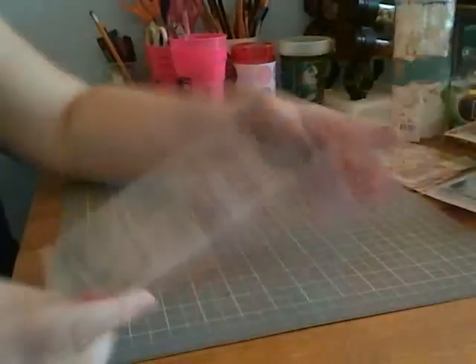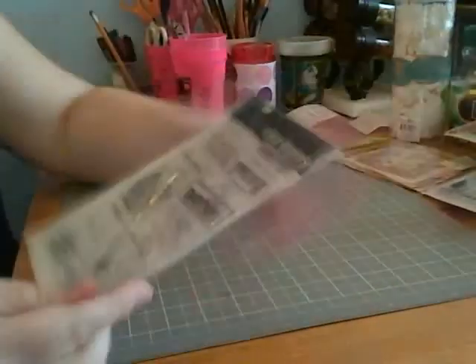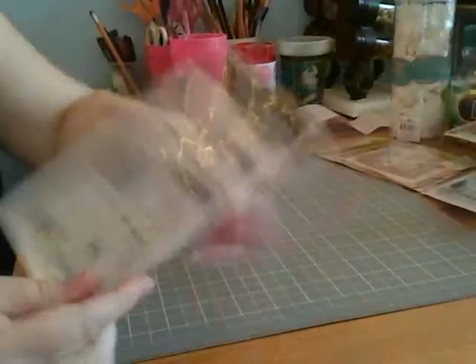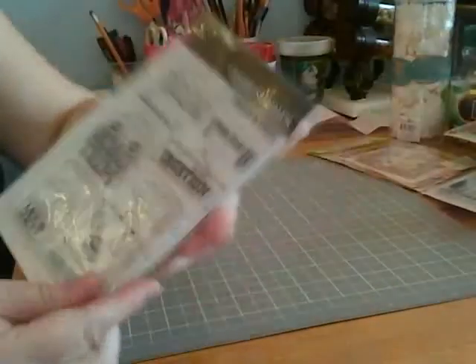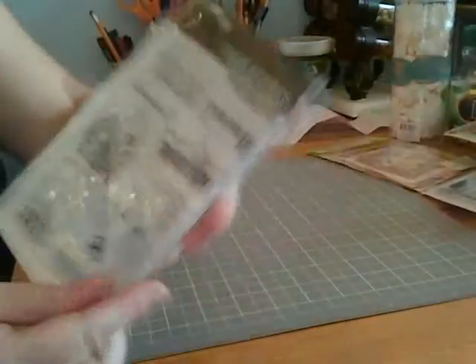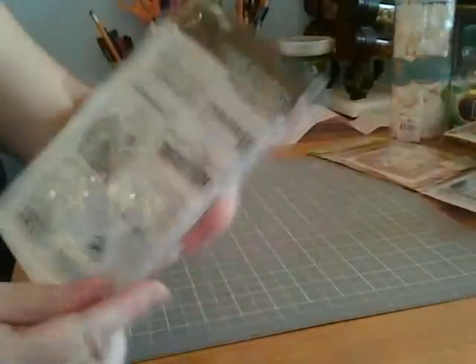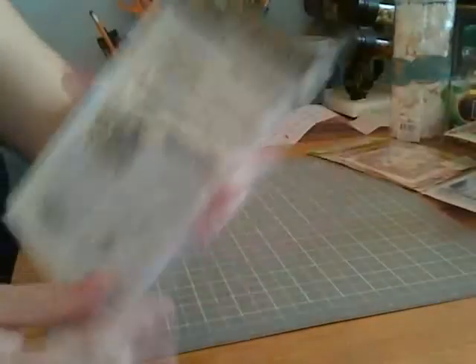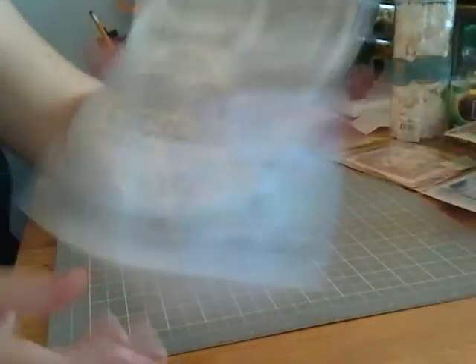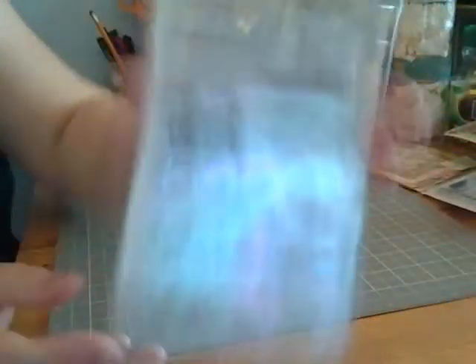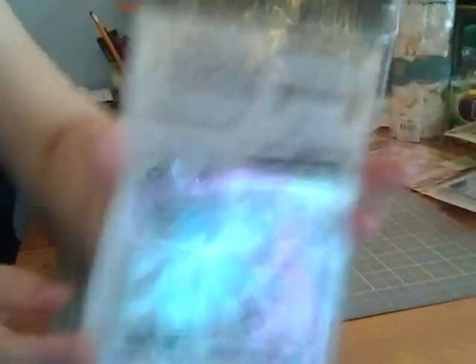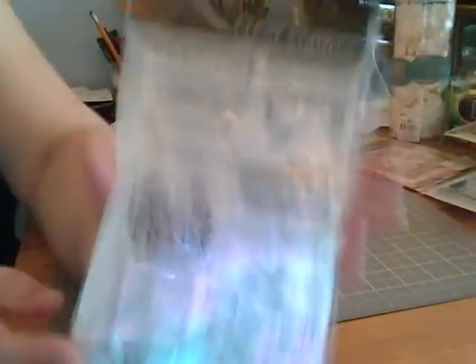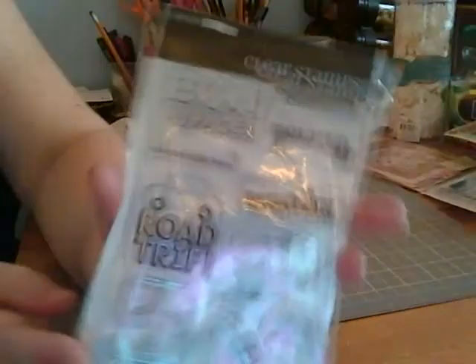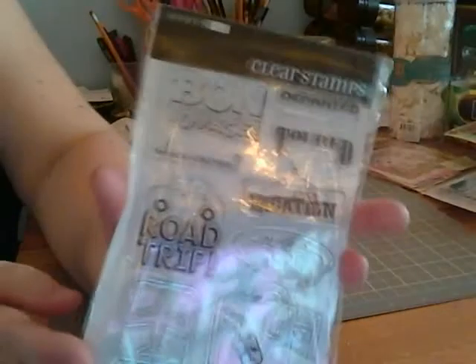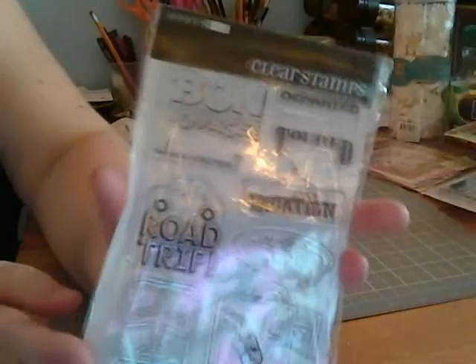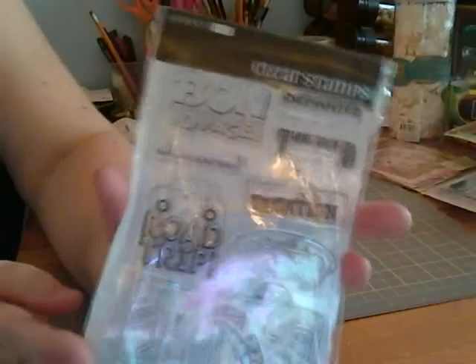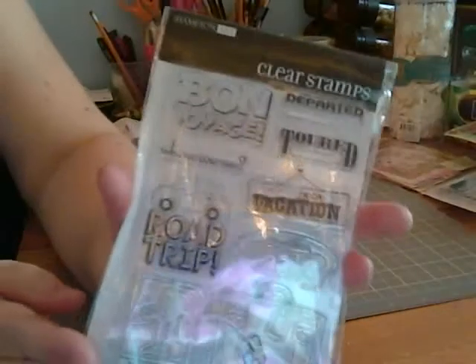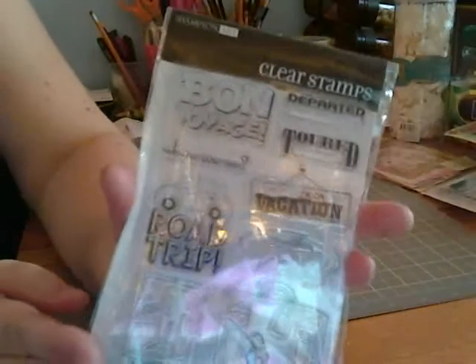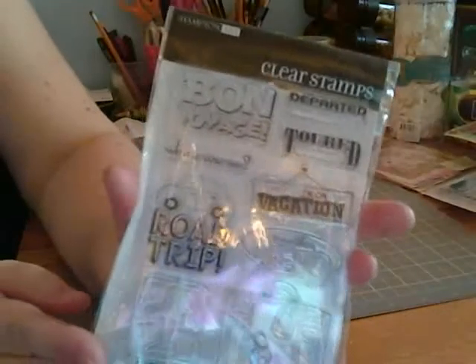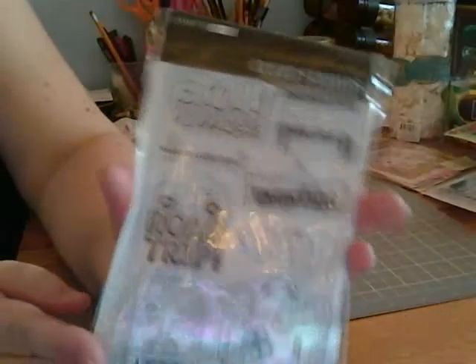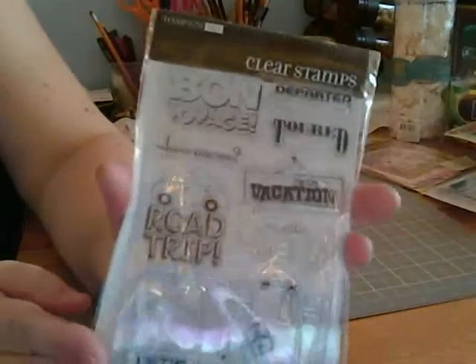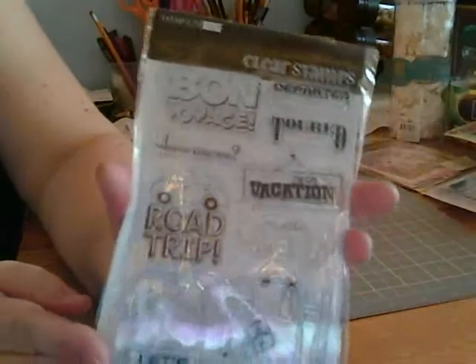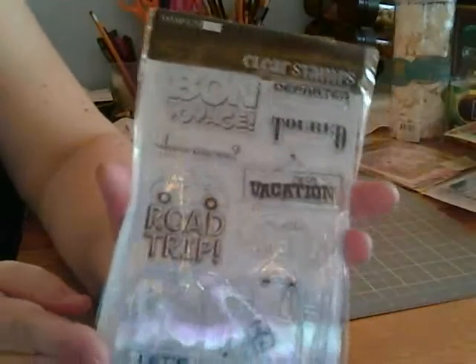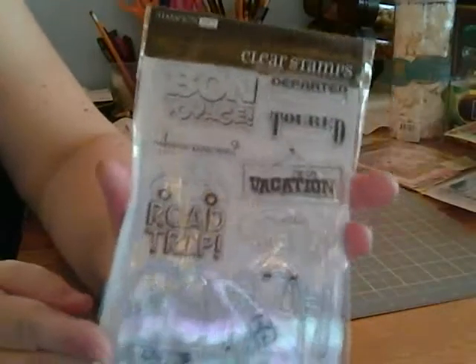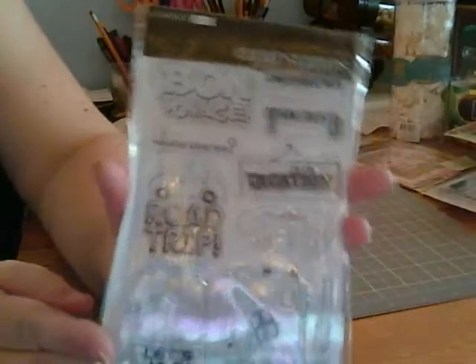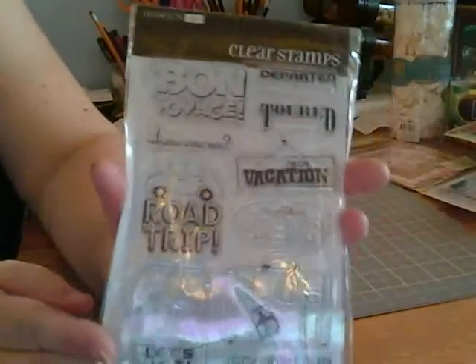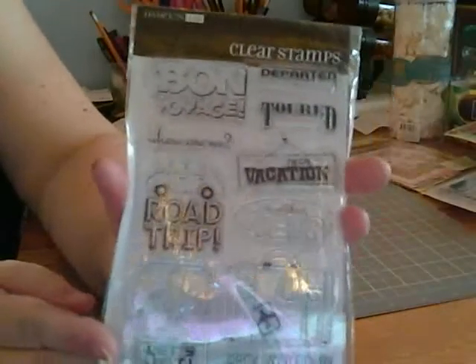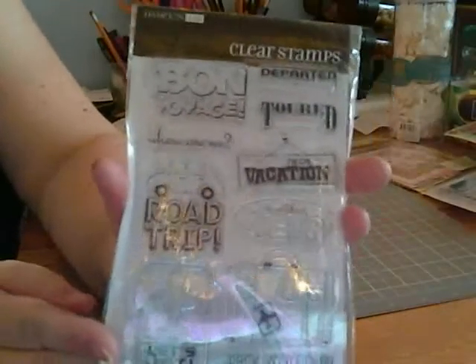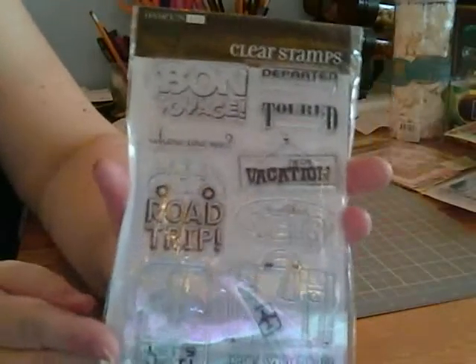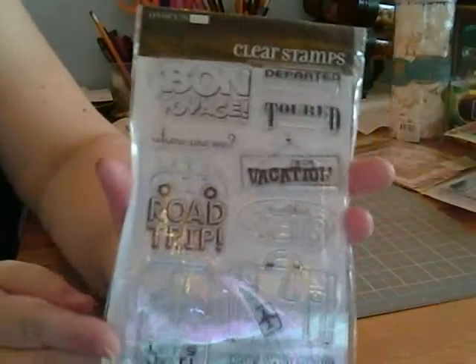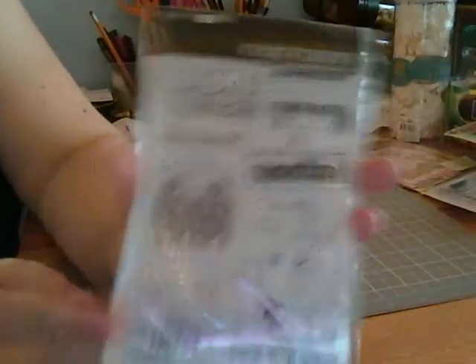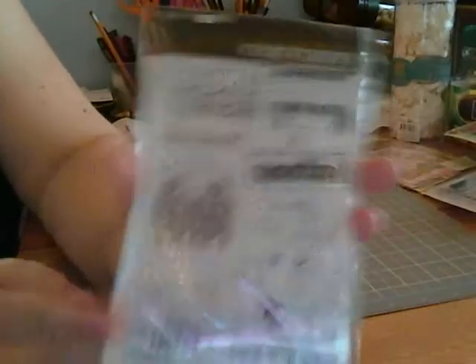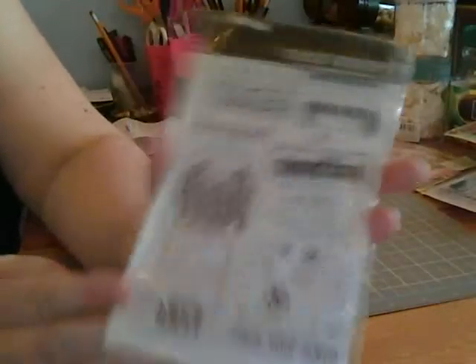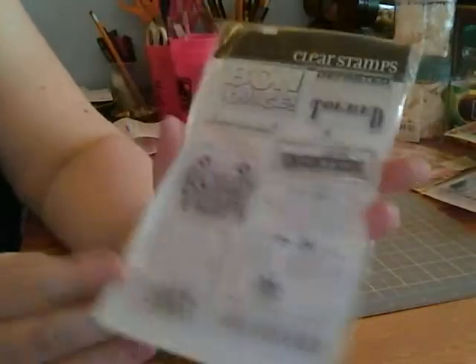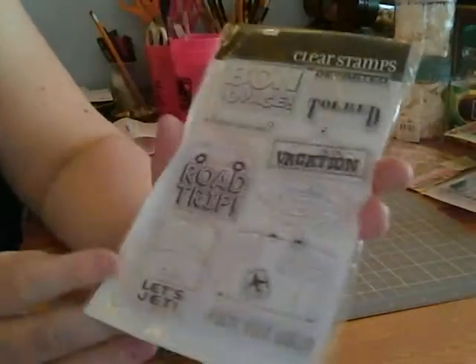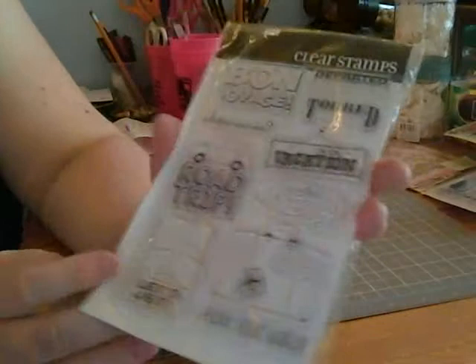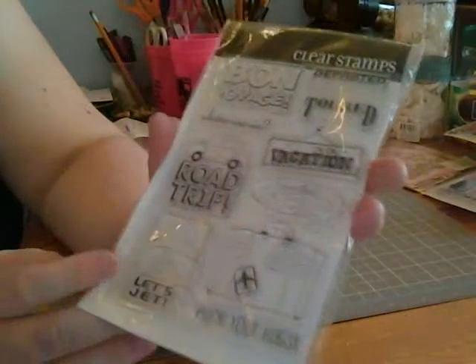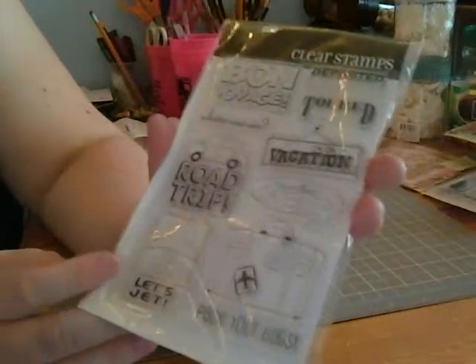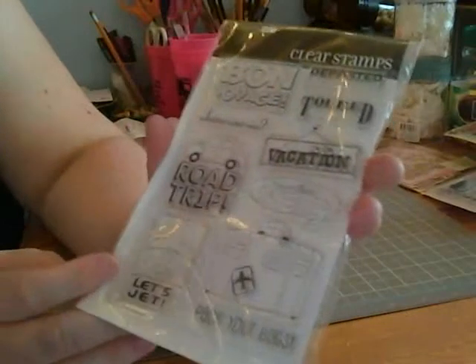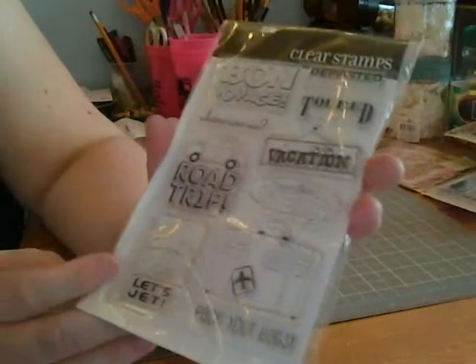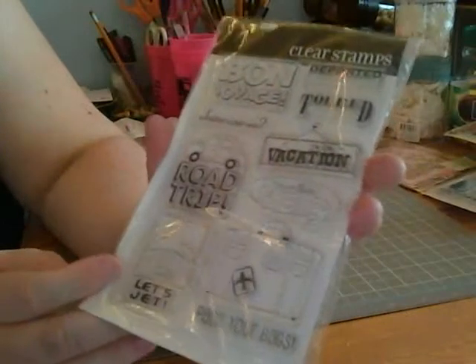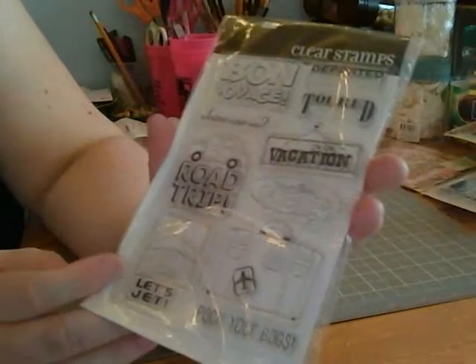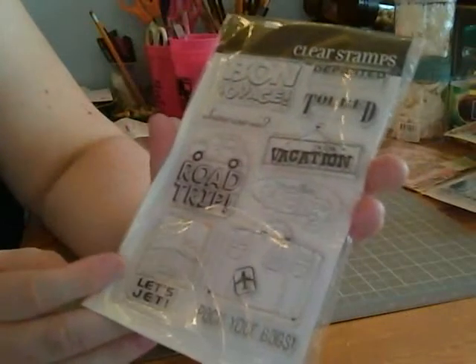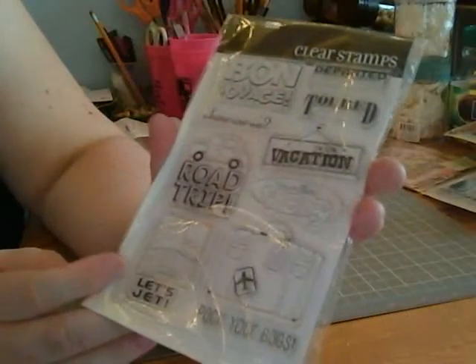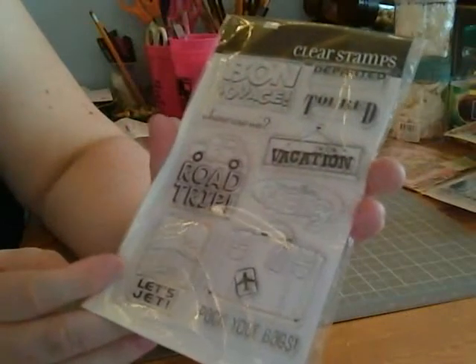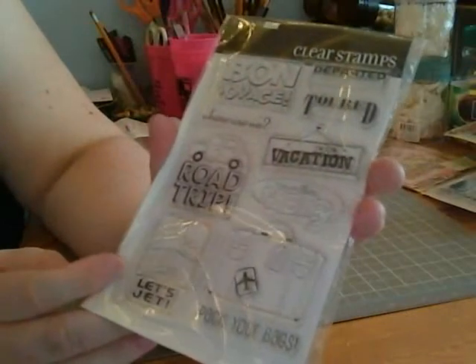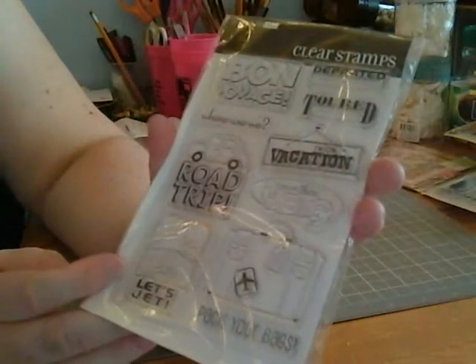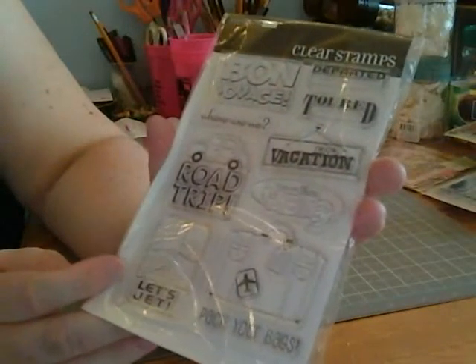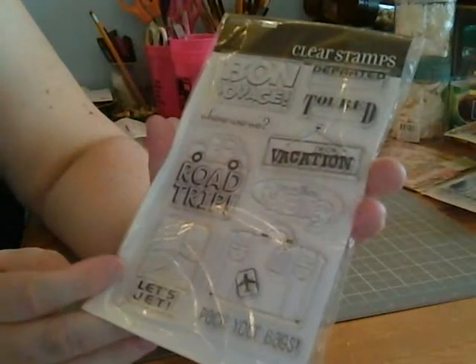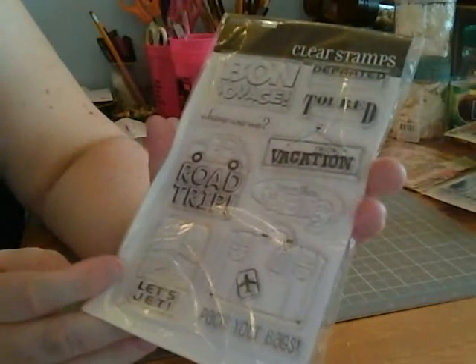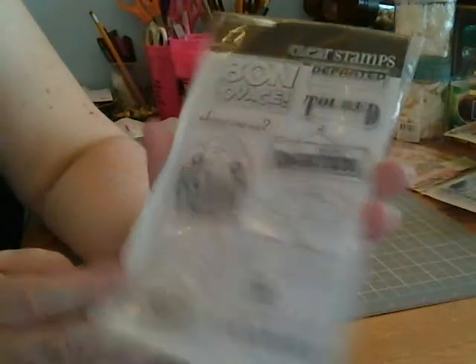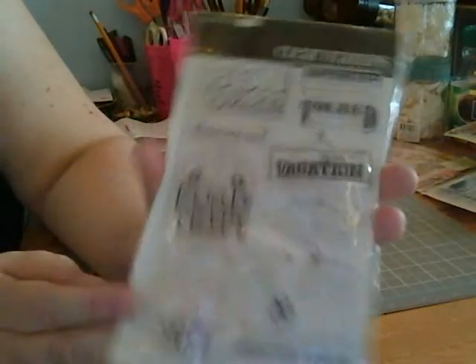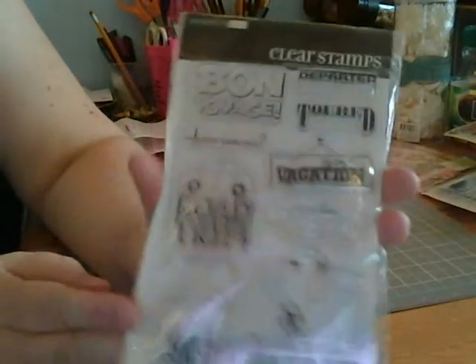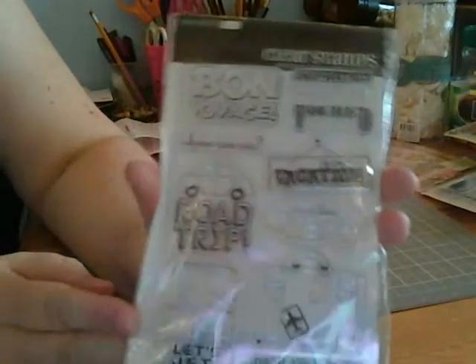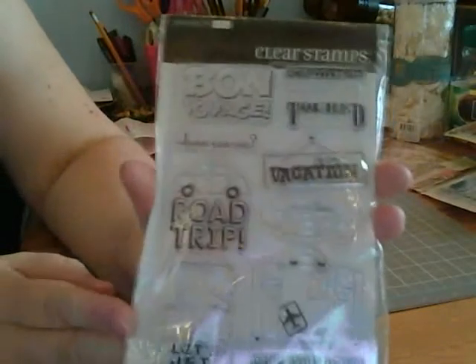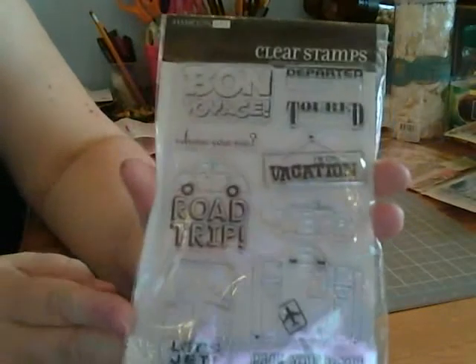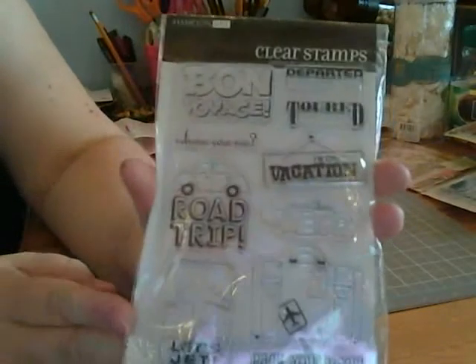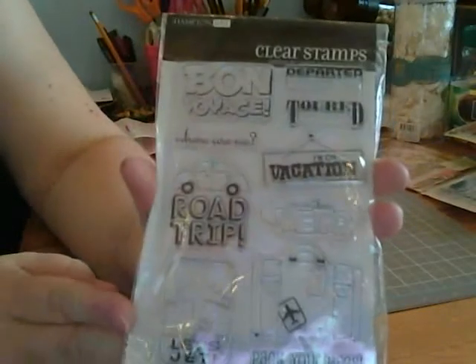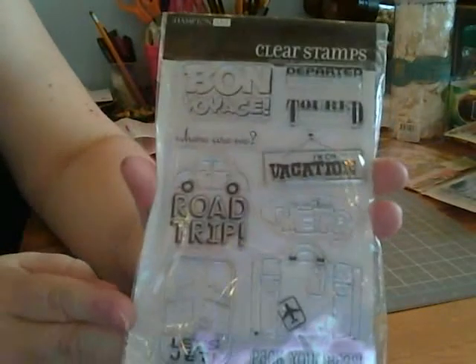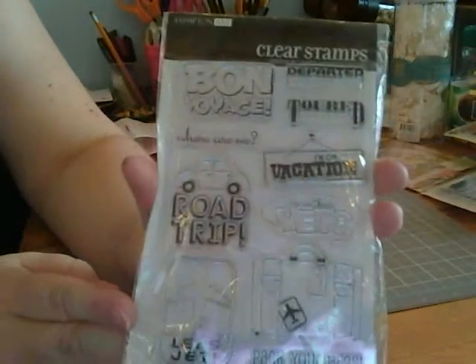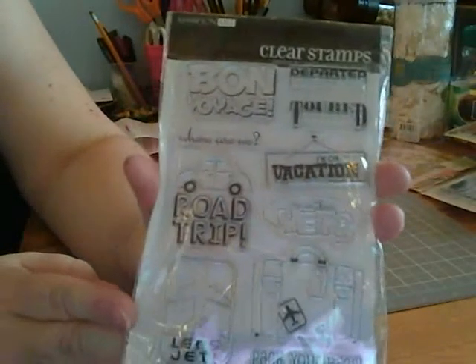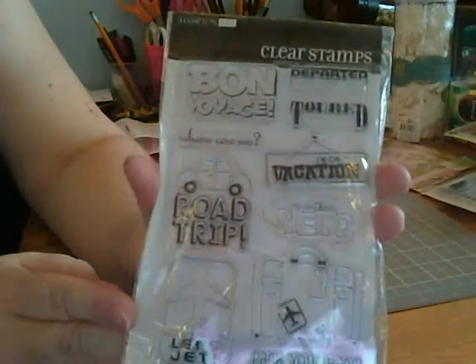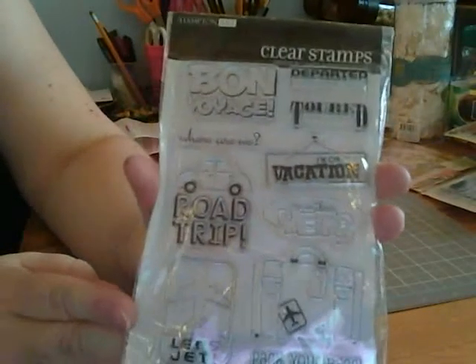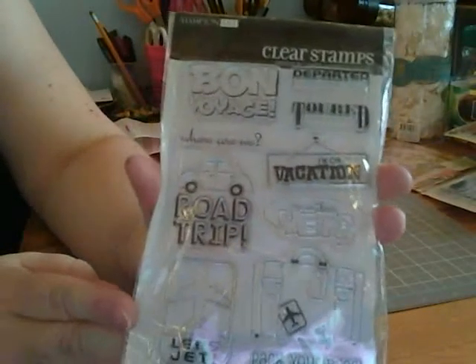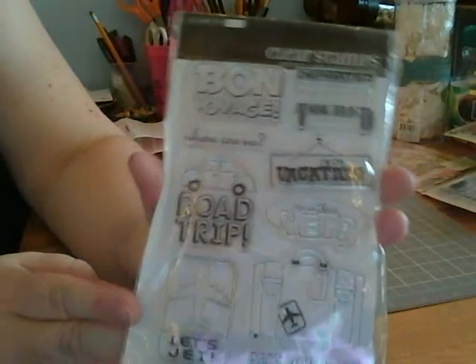I am a big traveler so these are some travel stamps — Bon Voyage, Road Trip, that kind of thing. I thought they were cute.